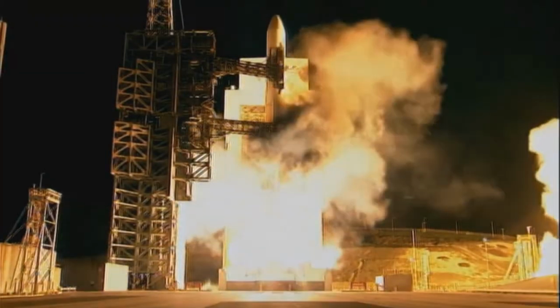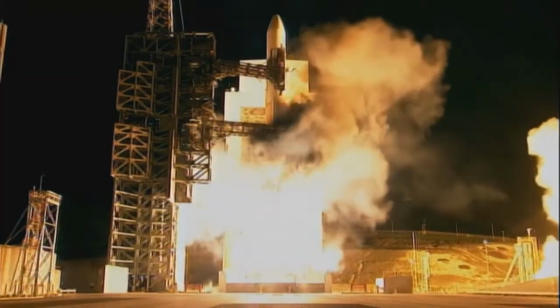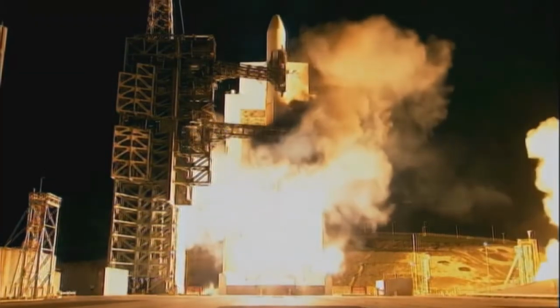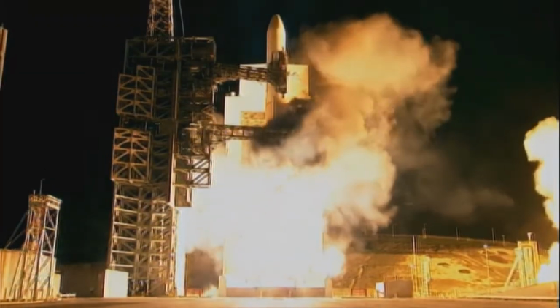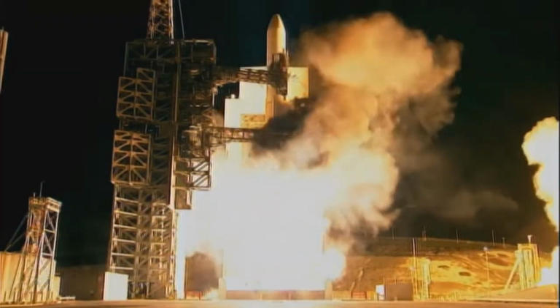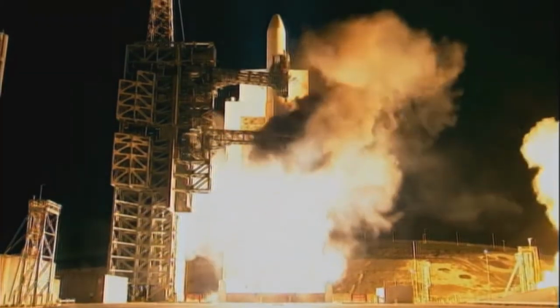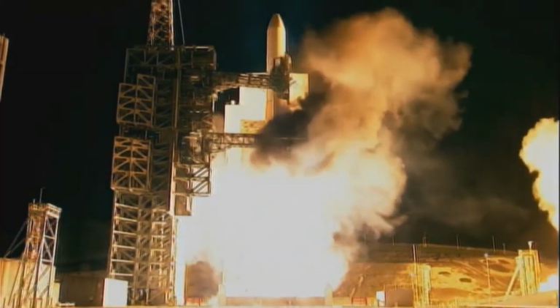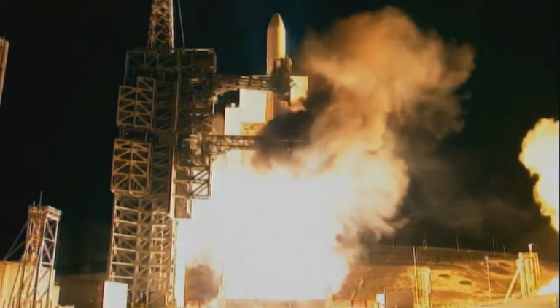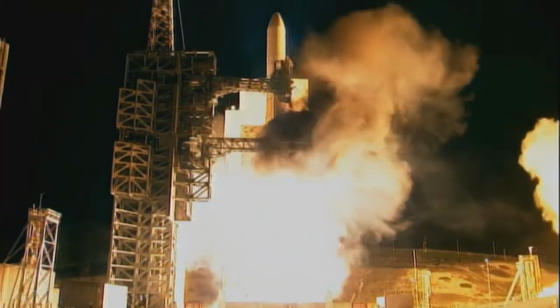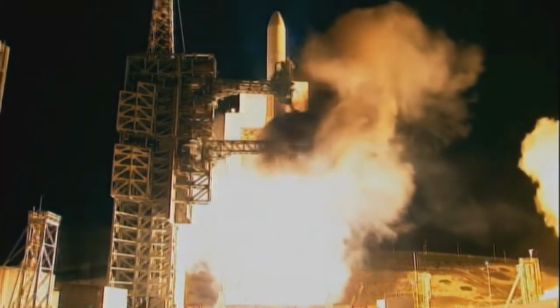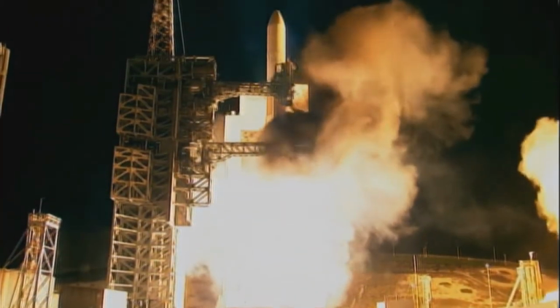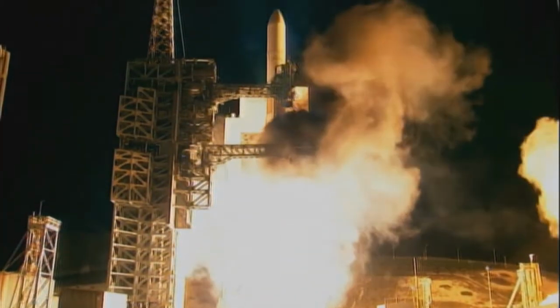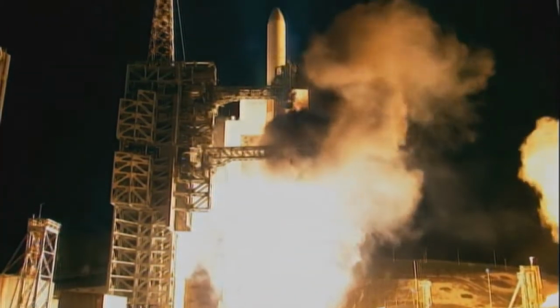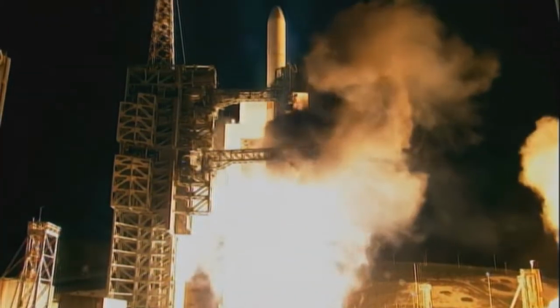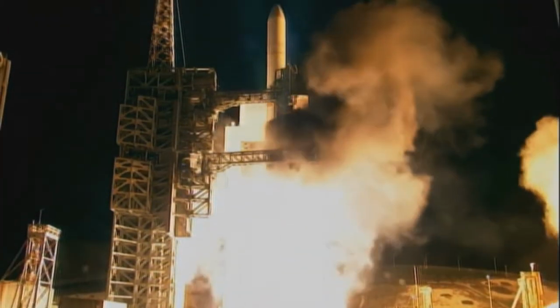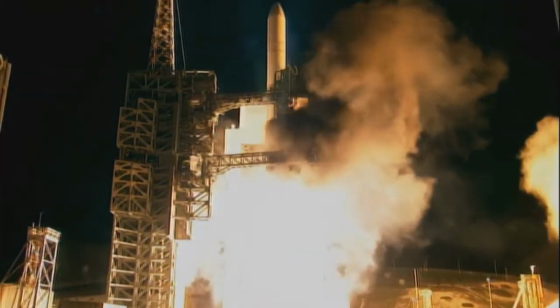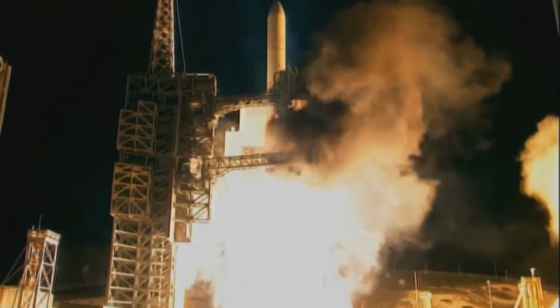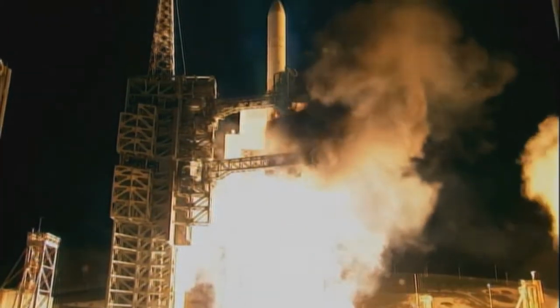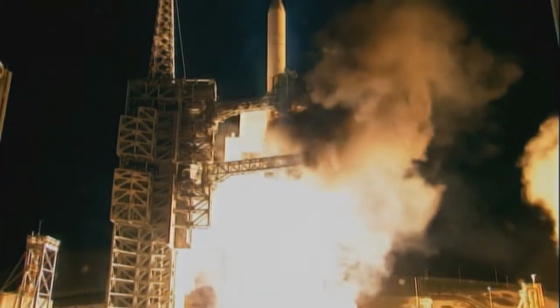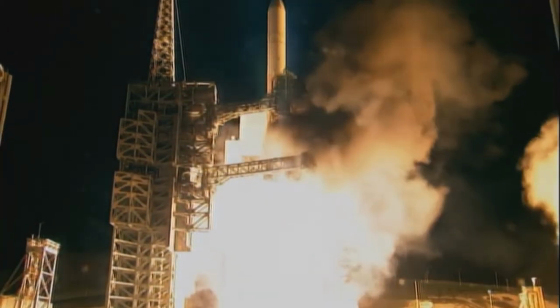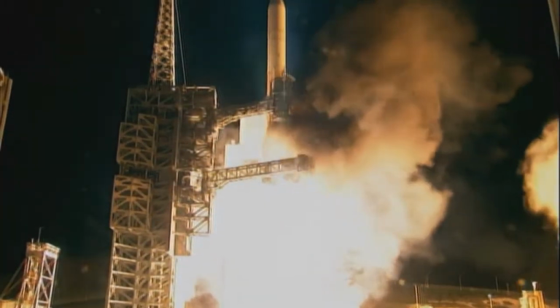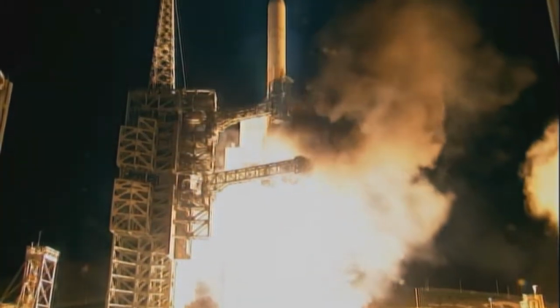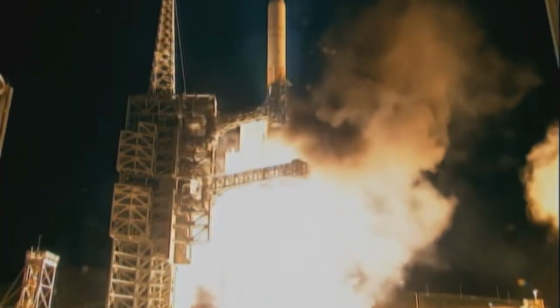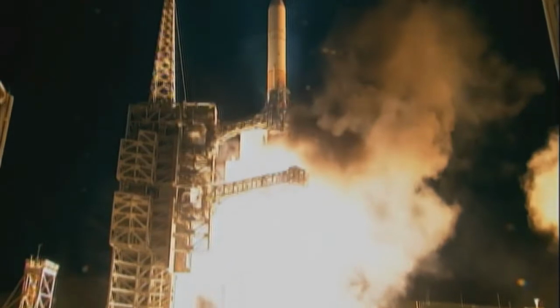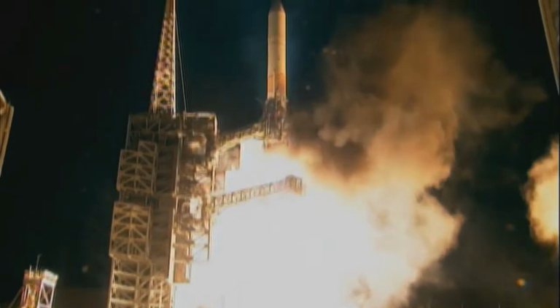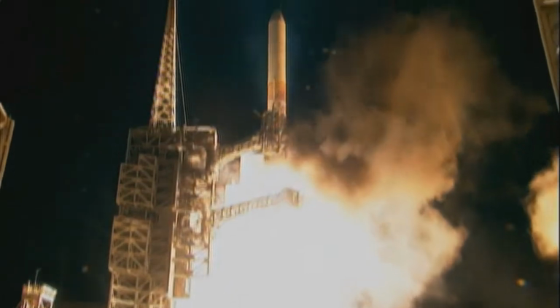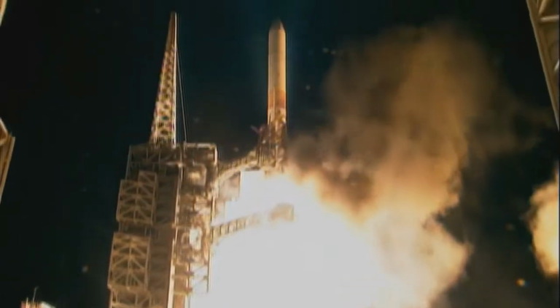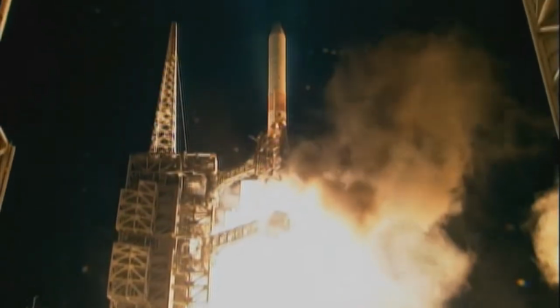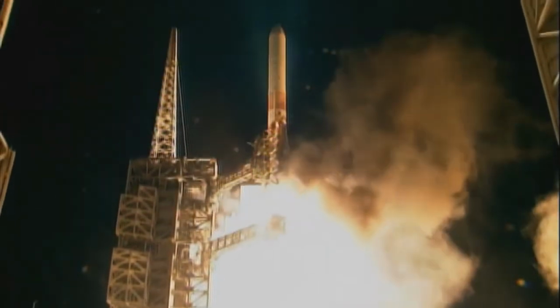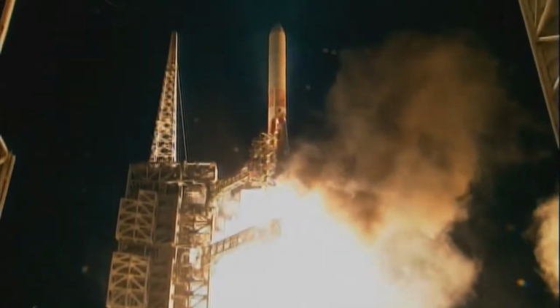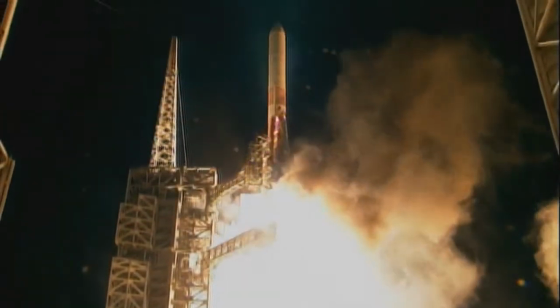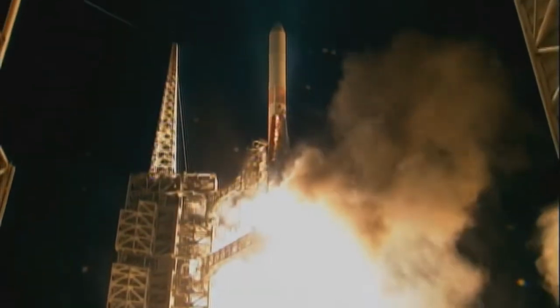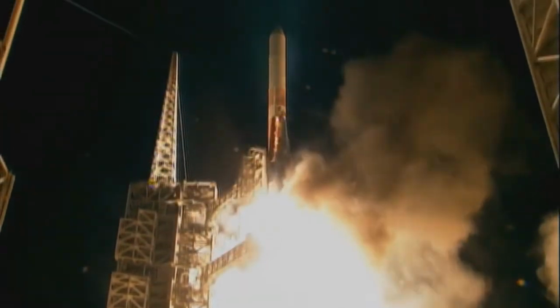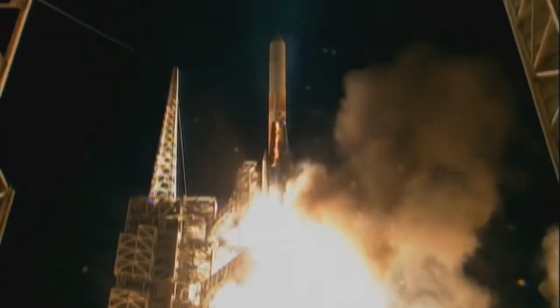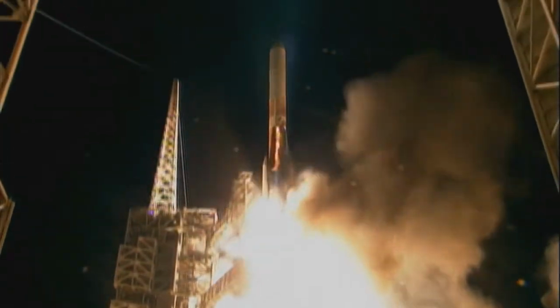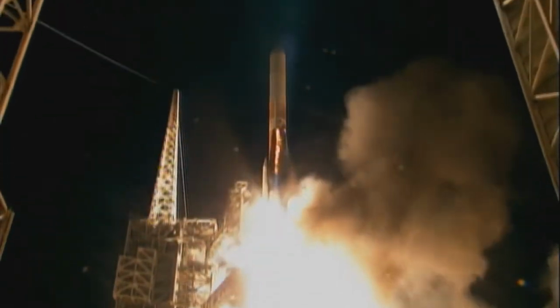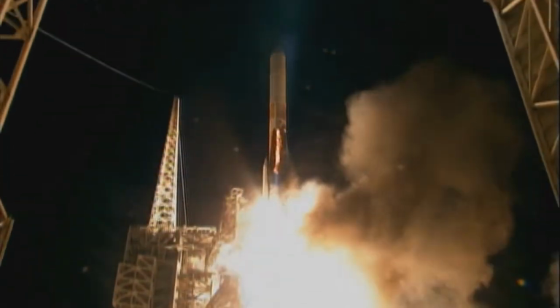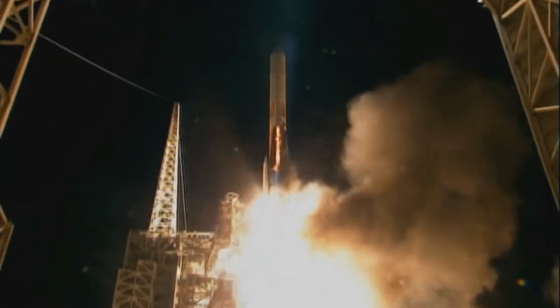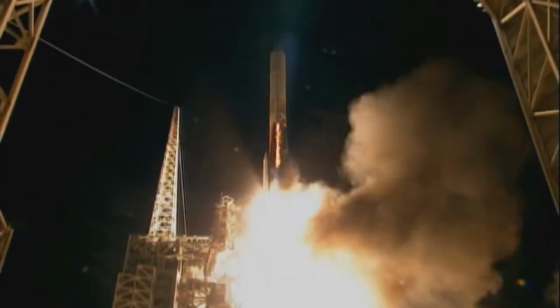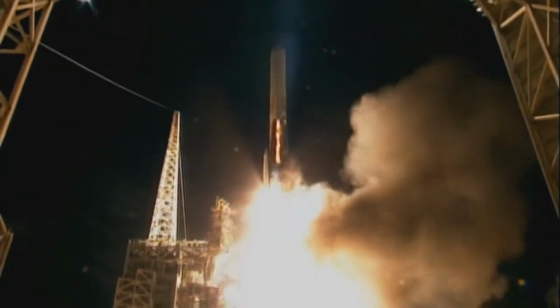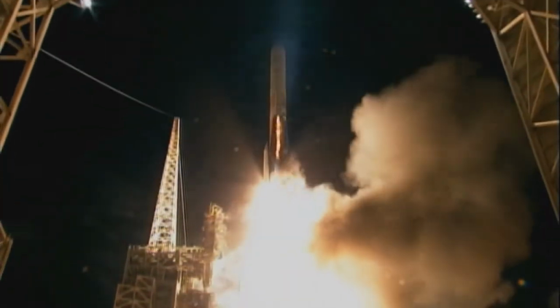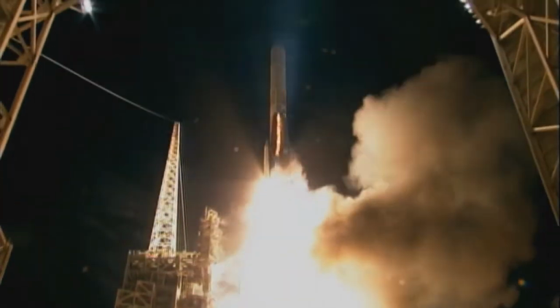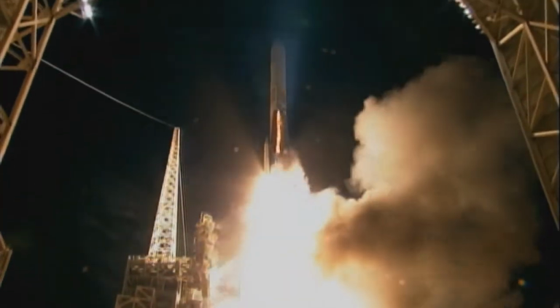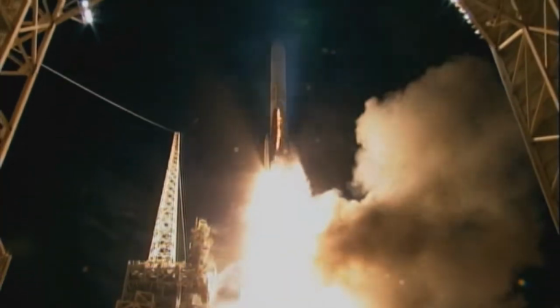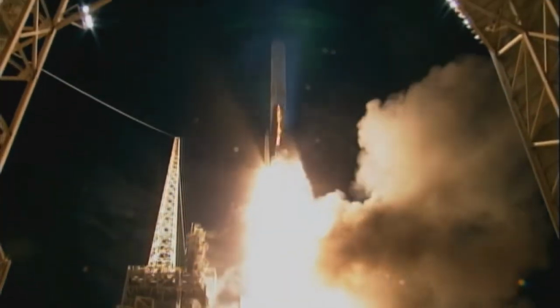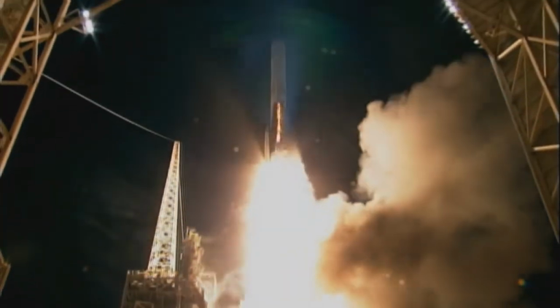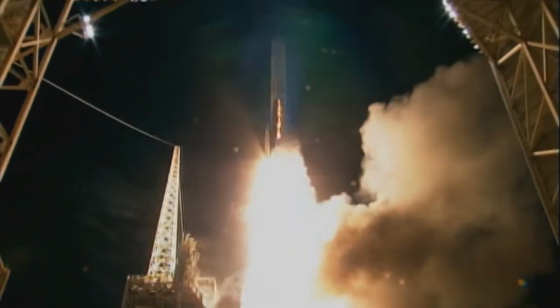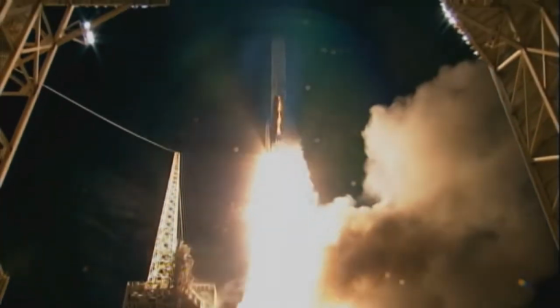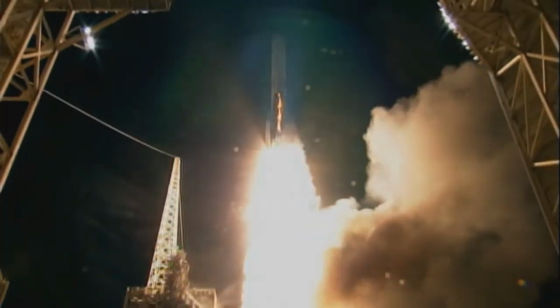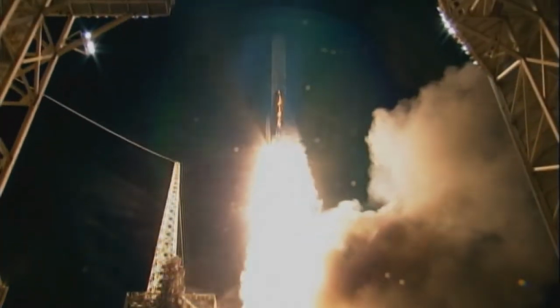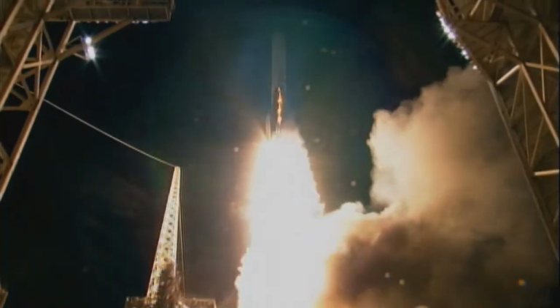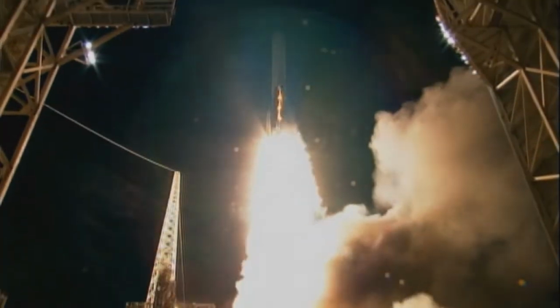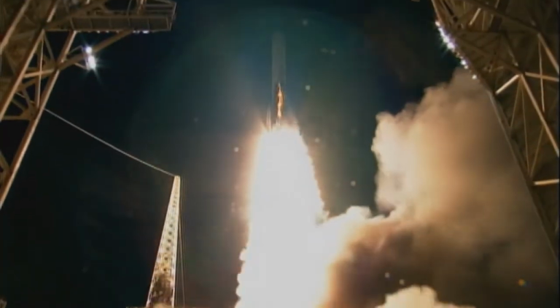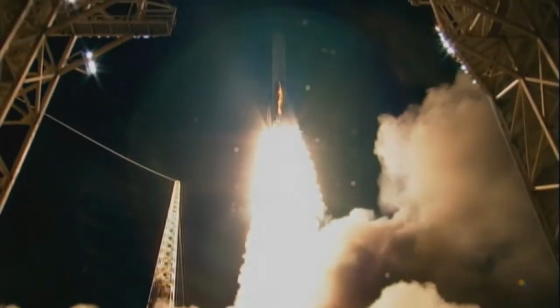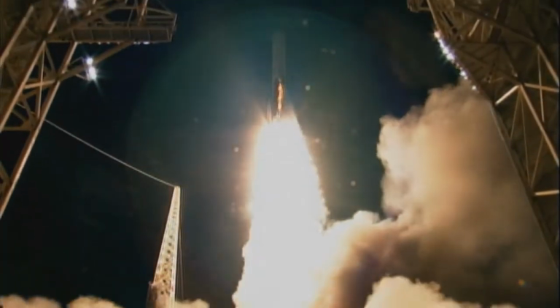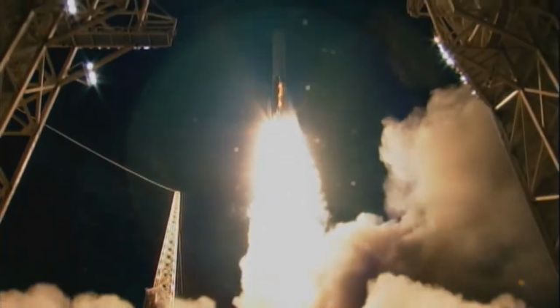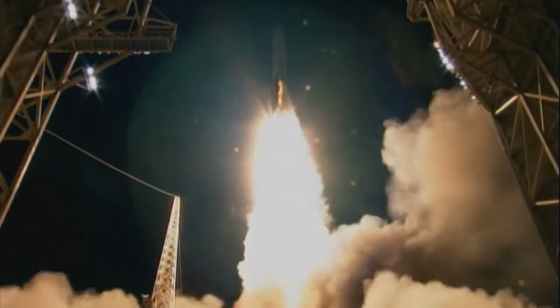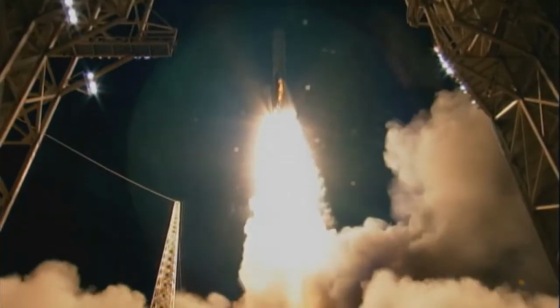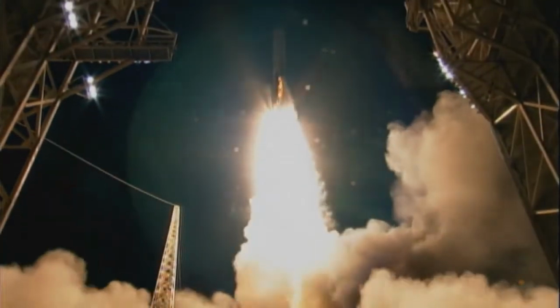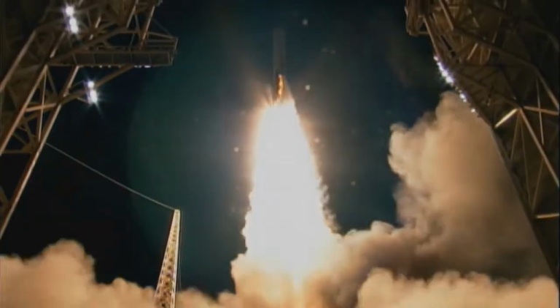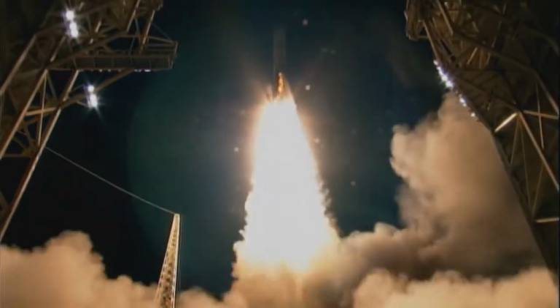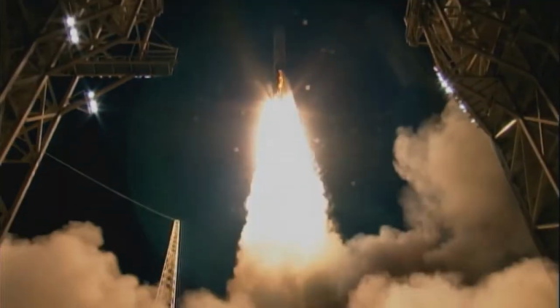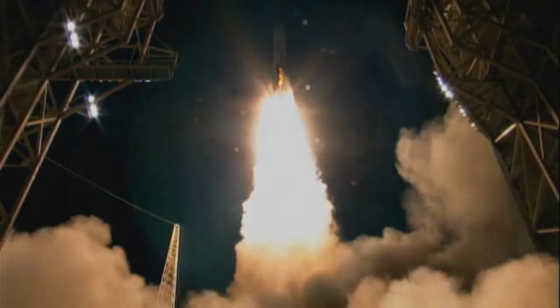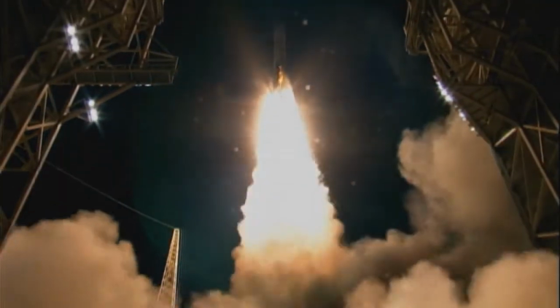Plus one. Plus ignition. Engine cooling water activated. Chamber pressure rising on the main engine. Chamber pressure rising on both solid rocket motors.